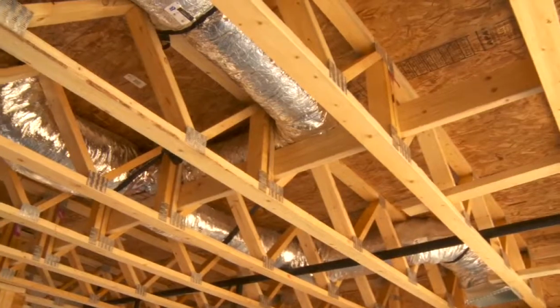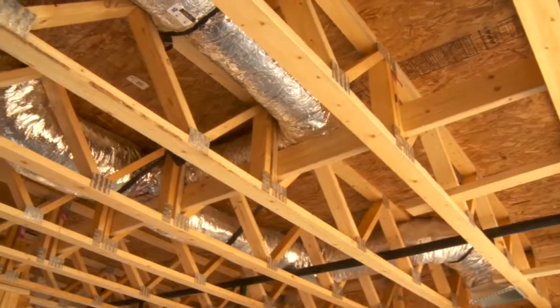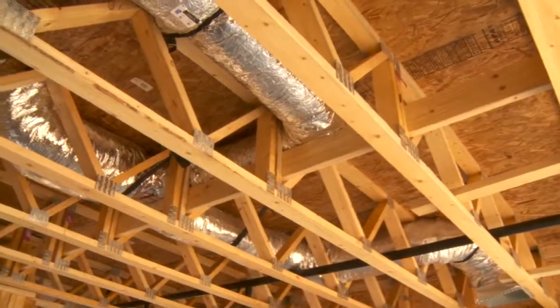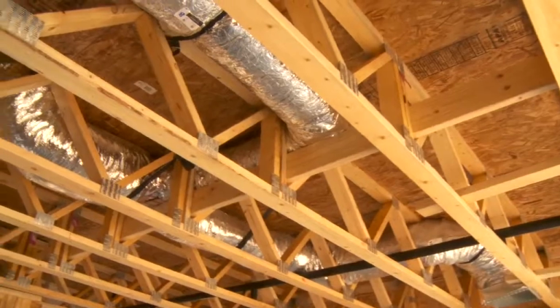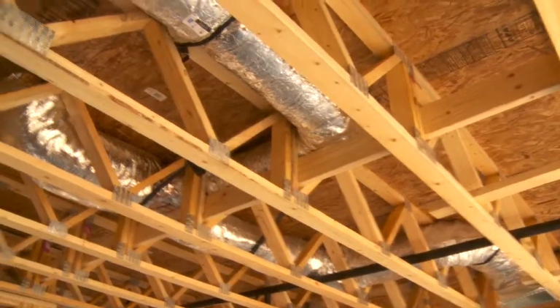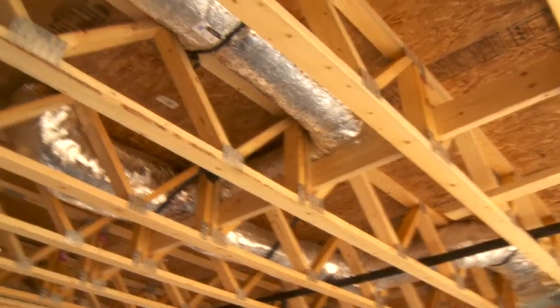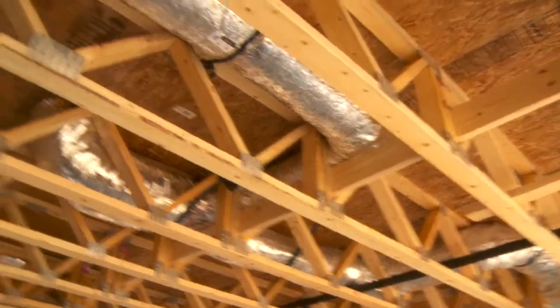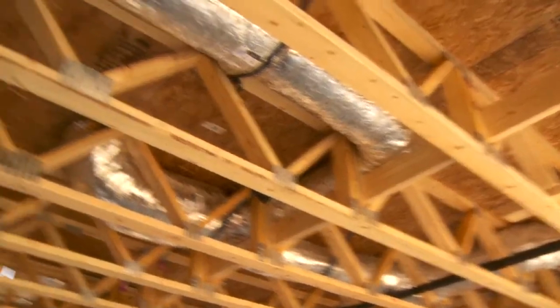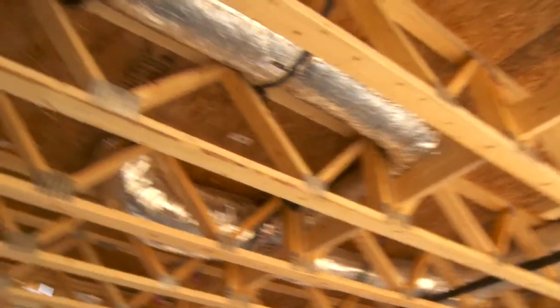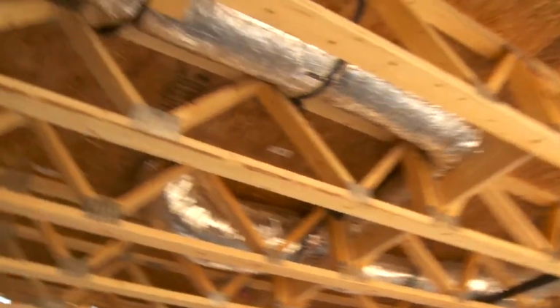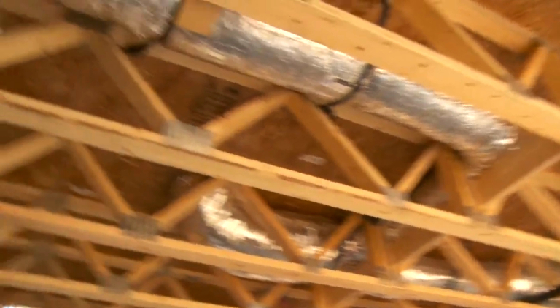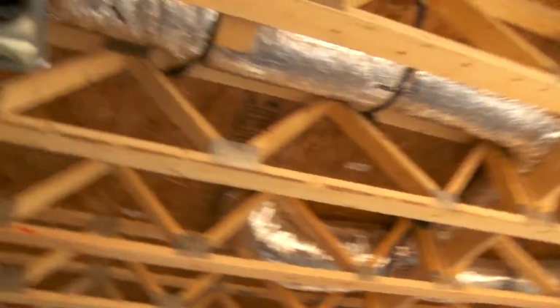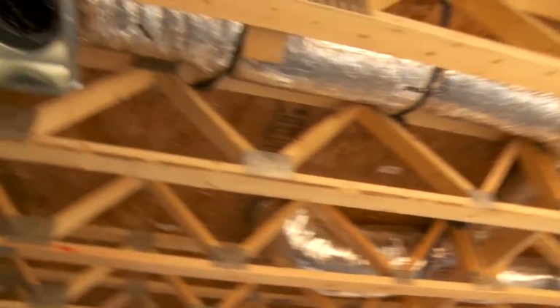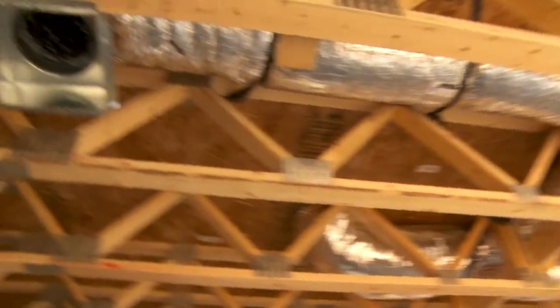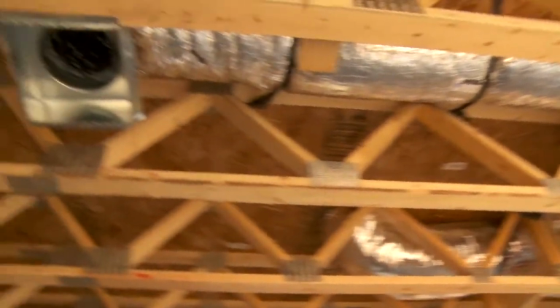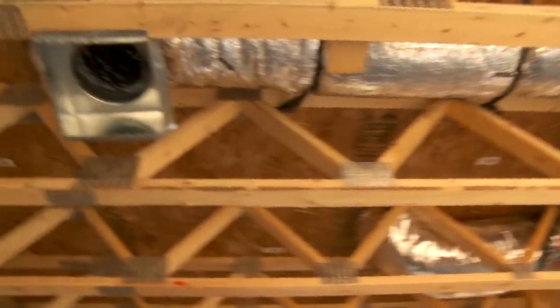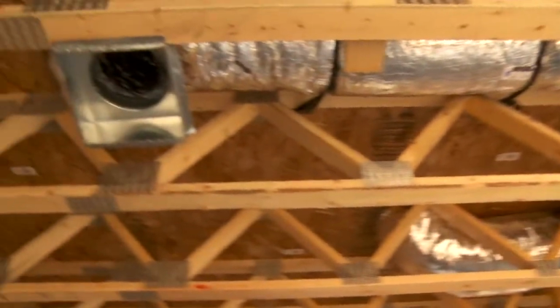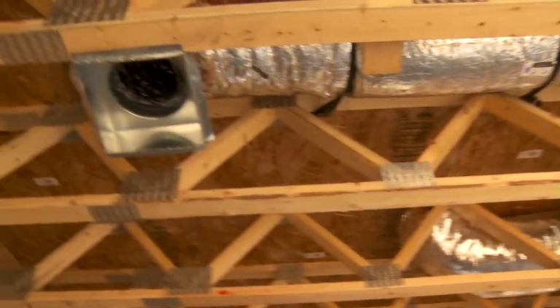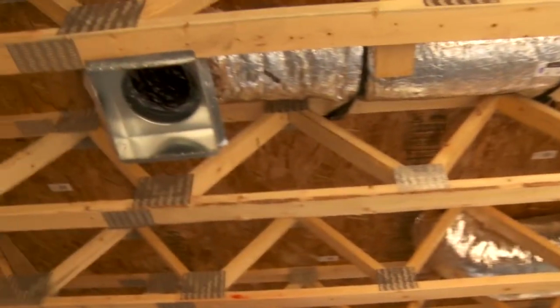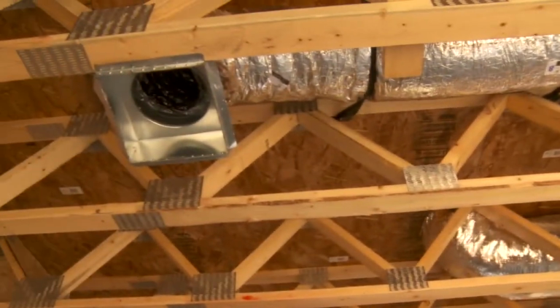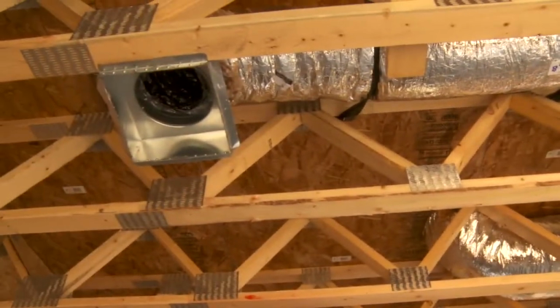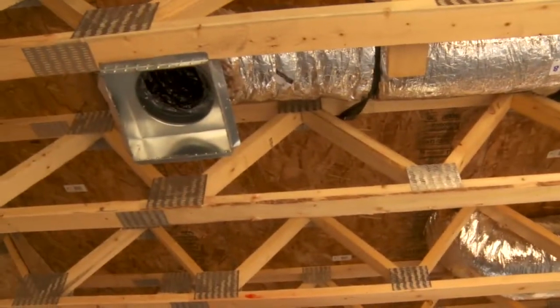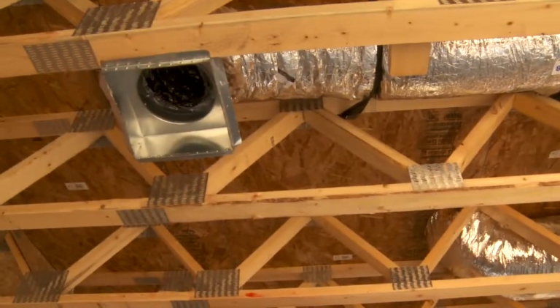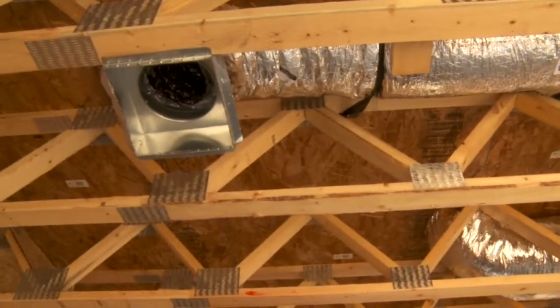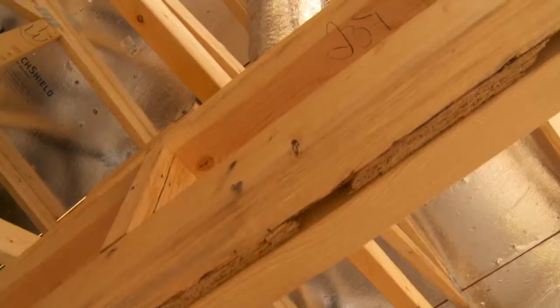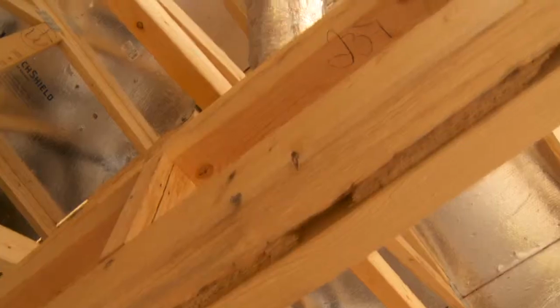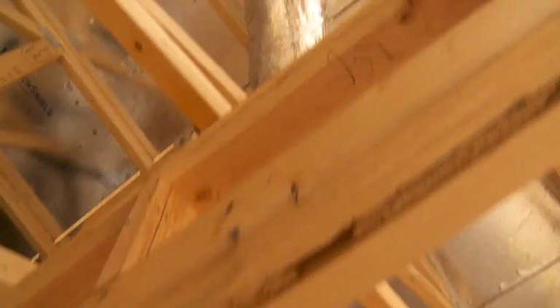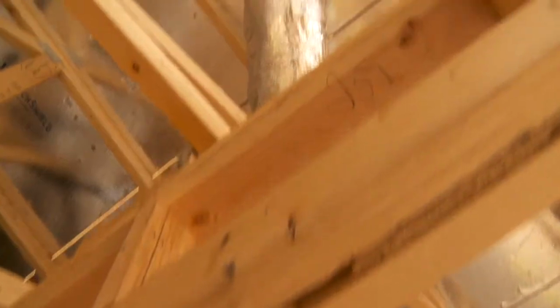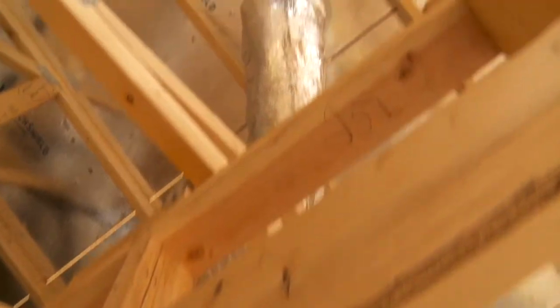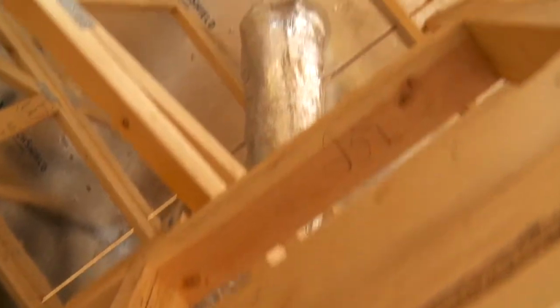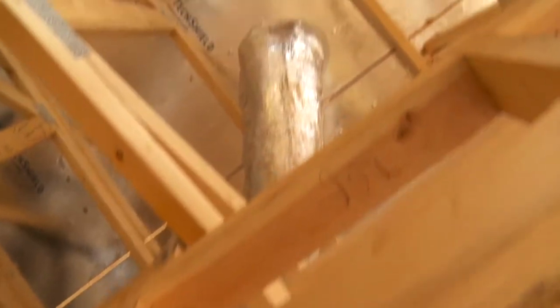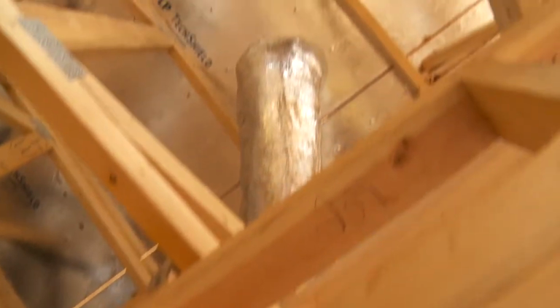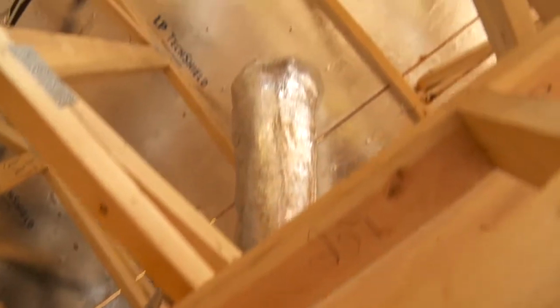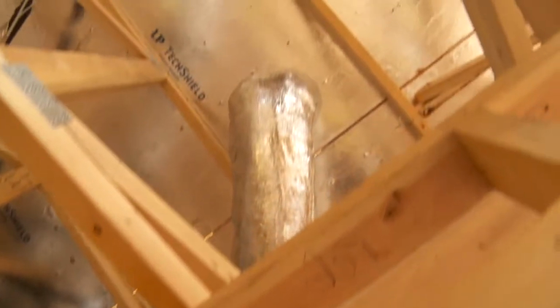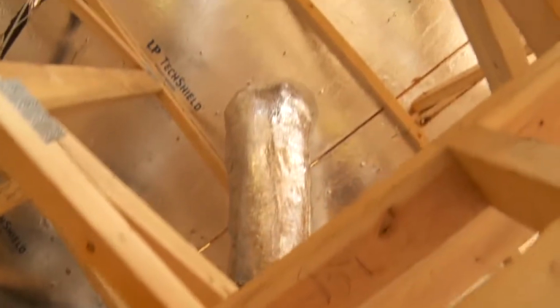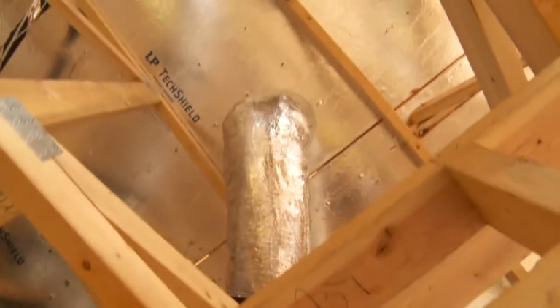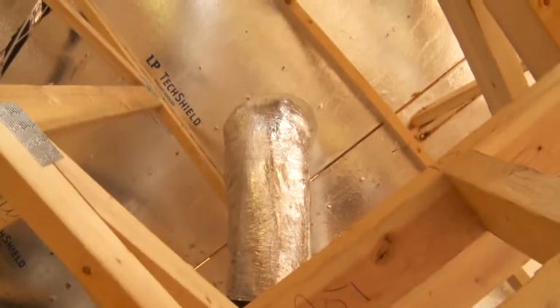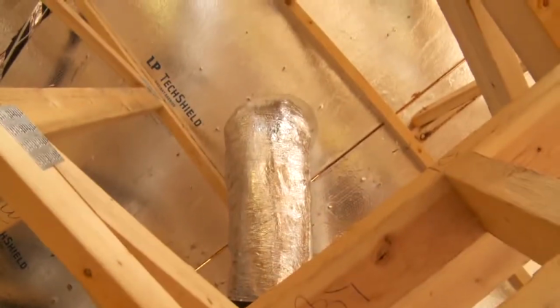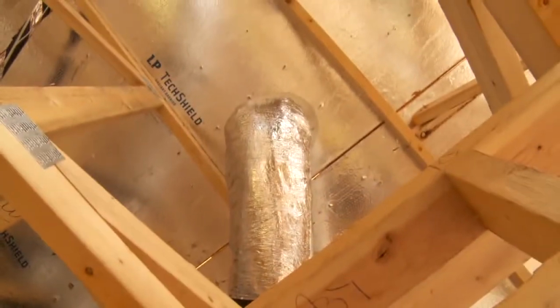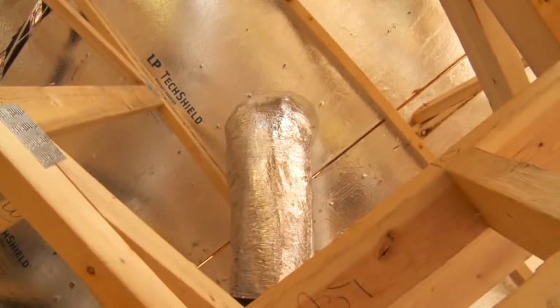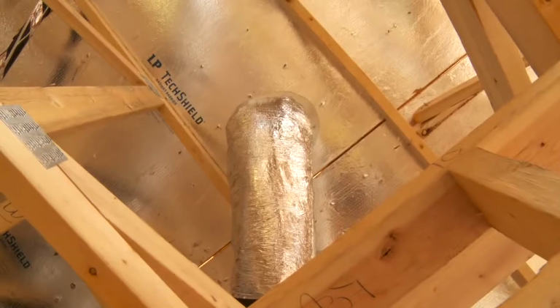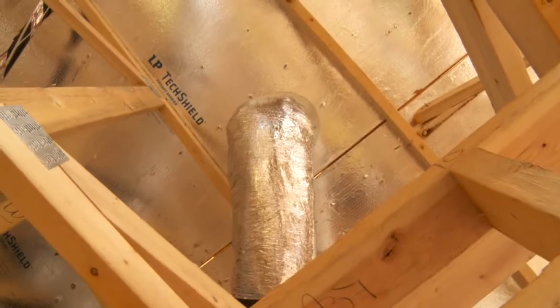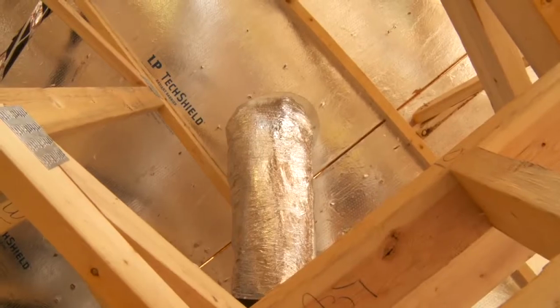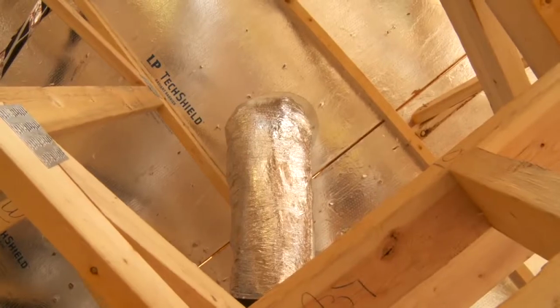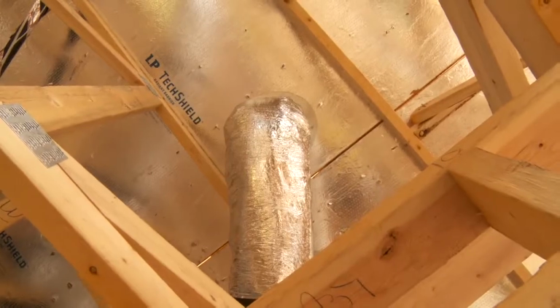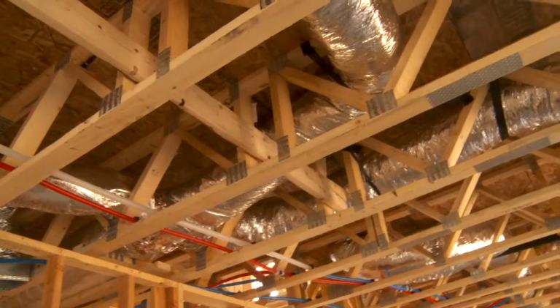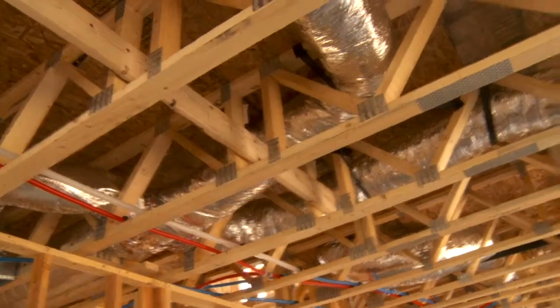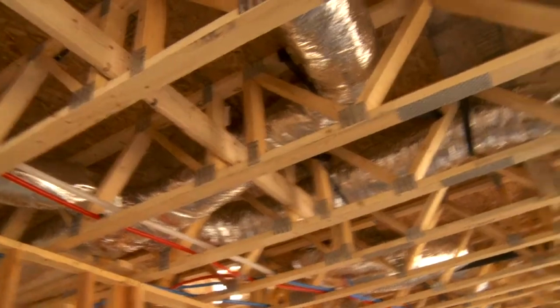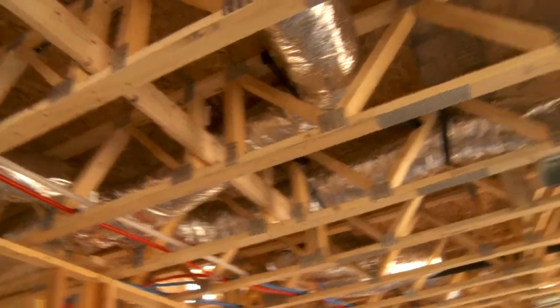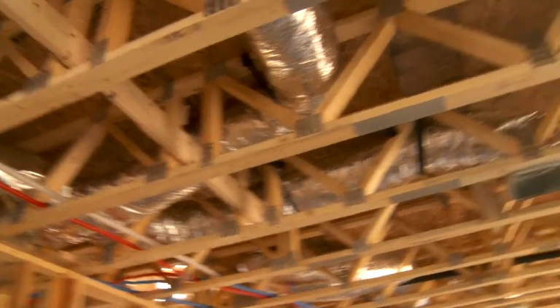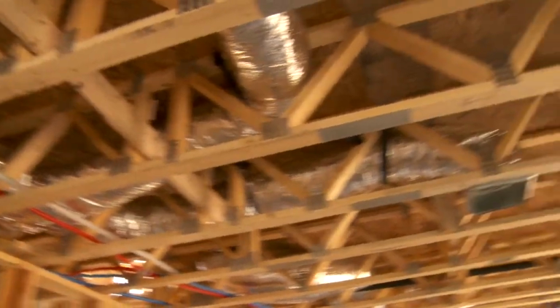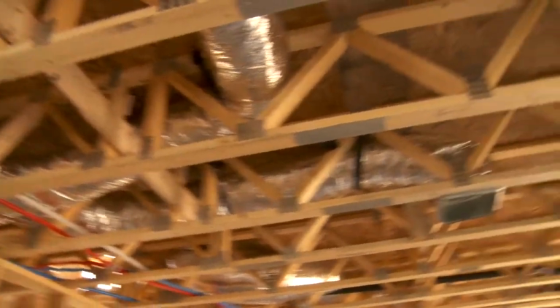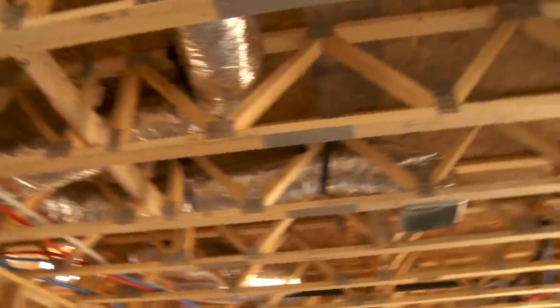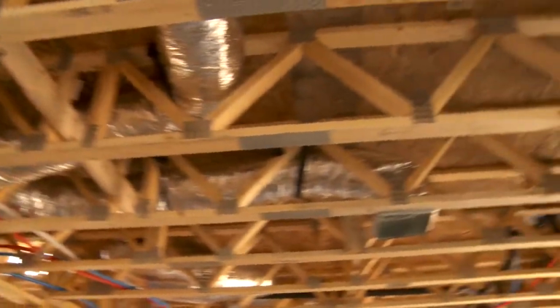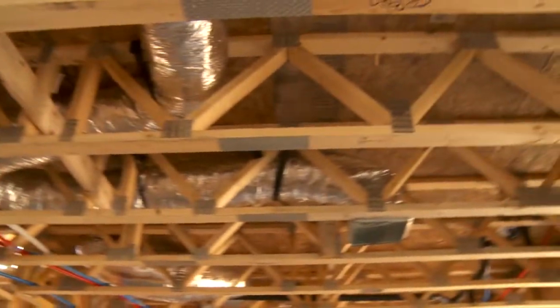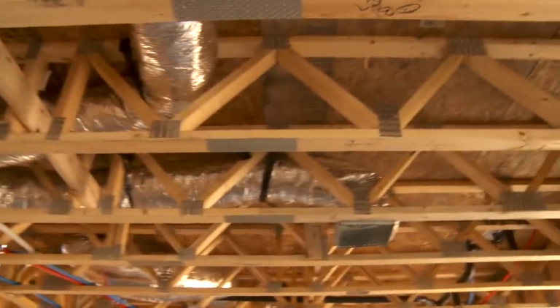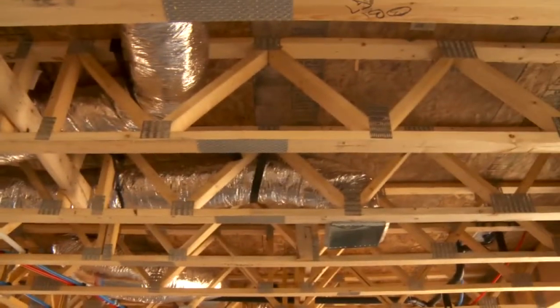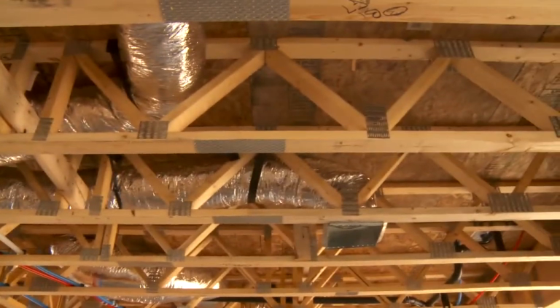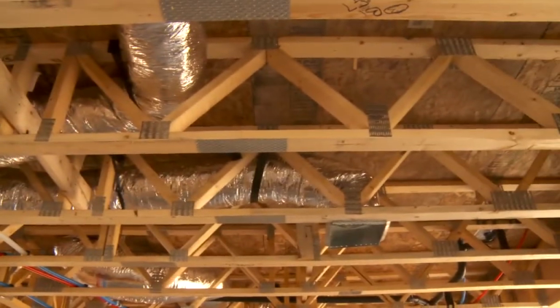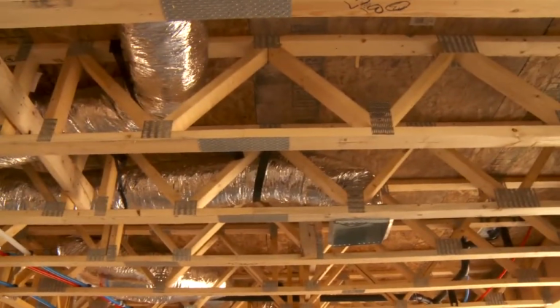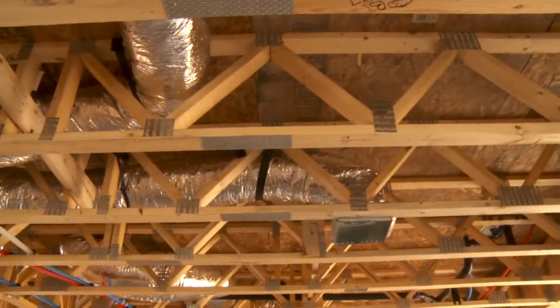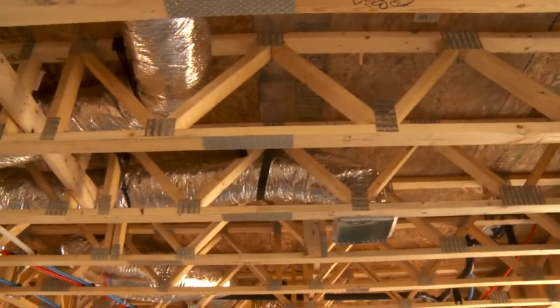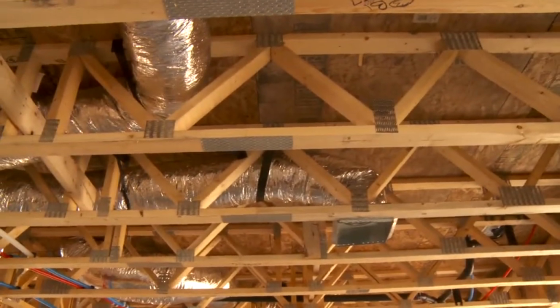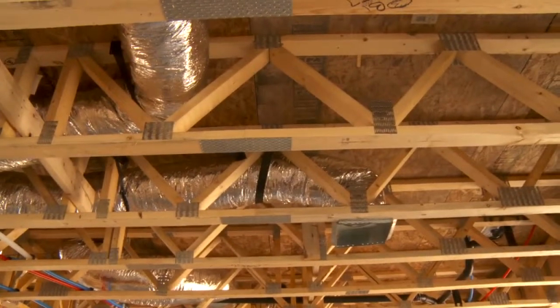We want to make sure that all the holes in the building envelope and the AC ductwork are sealed tight, so you're not wasting the air that you paid to cool.